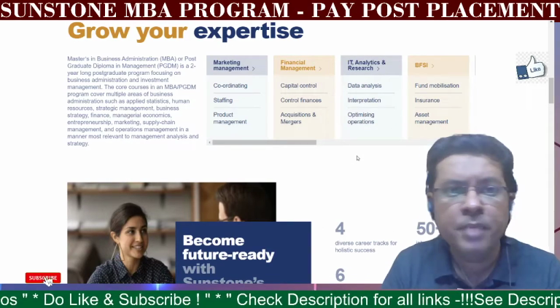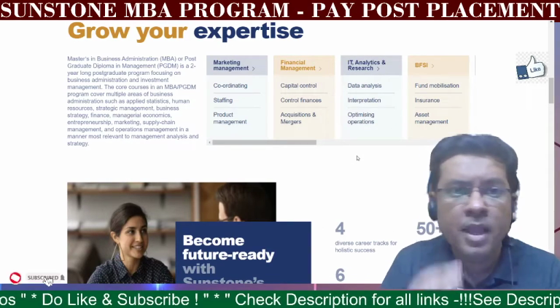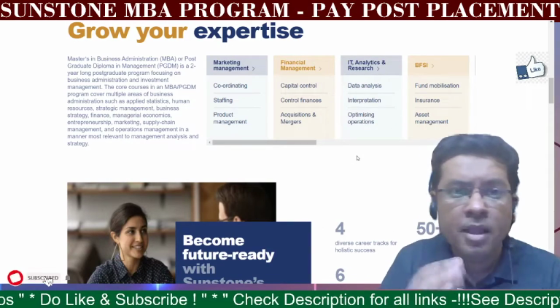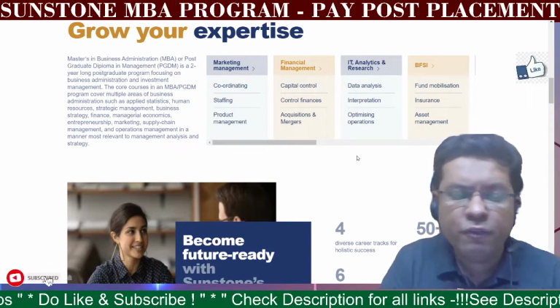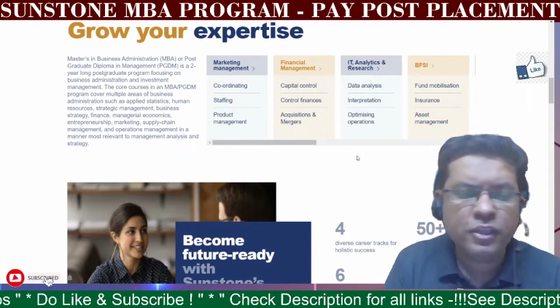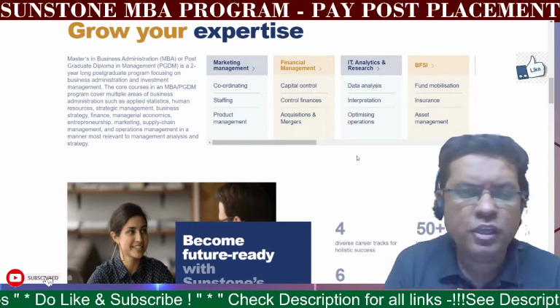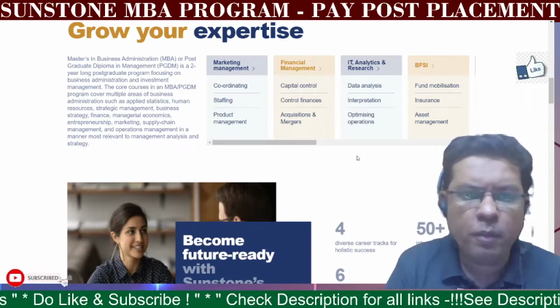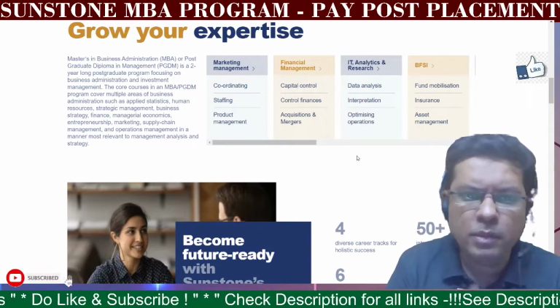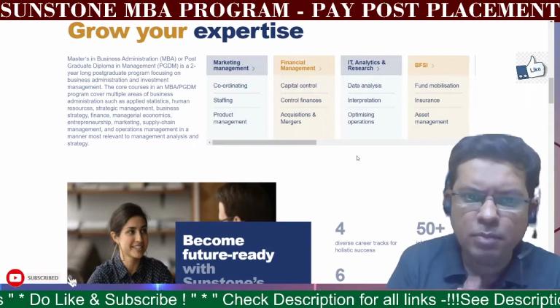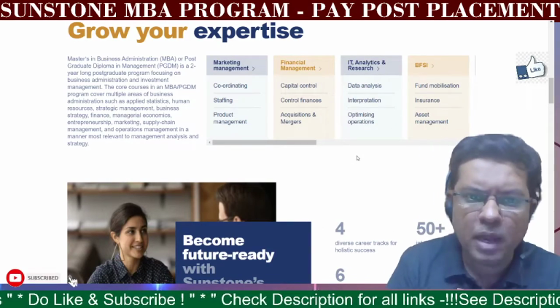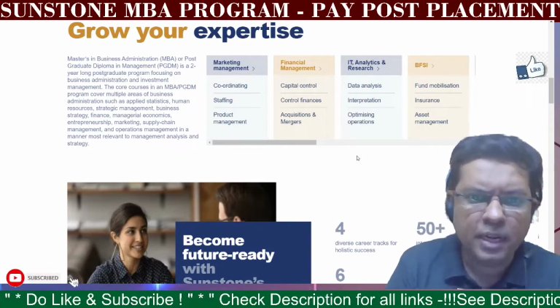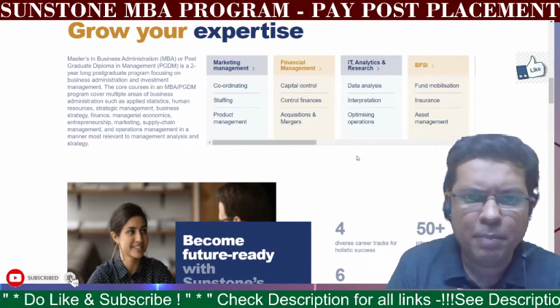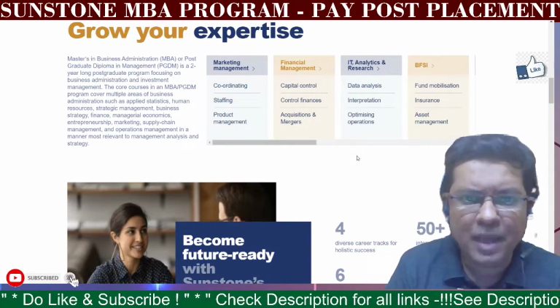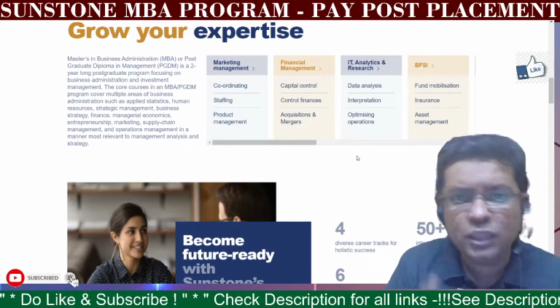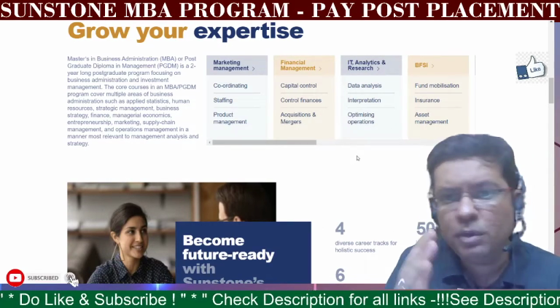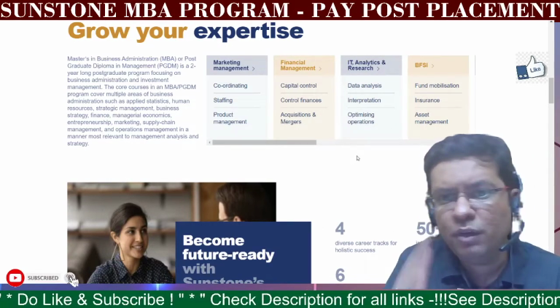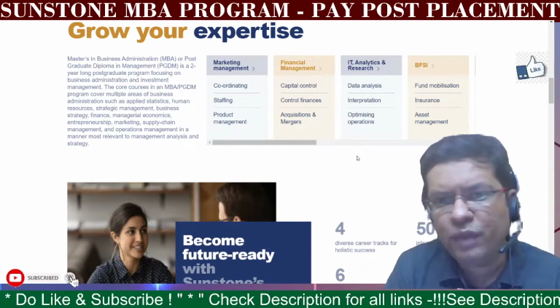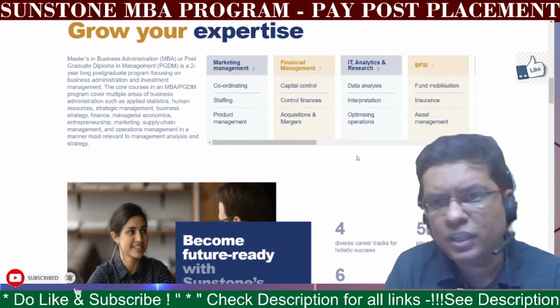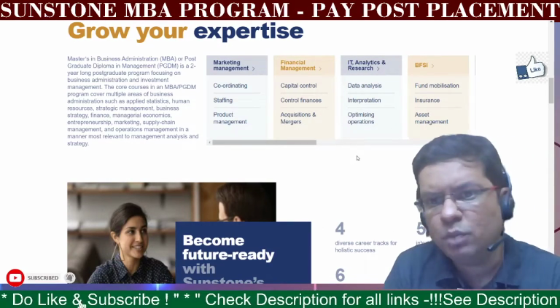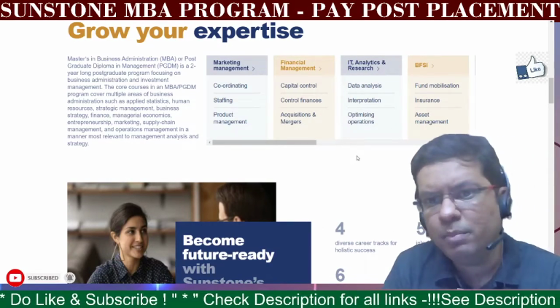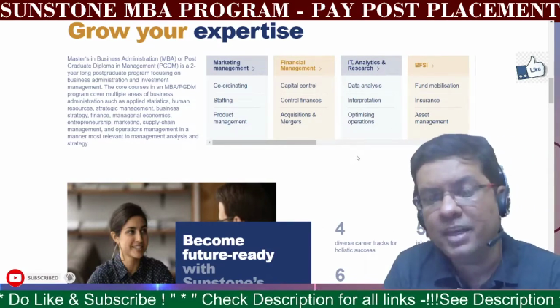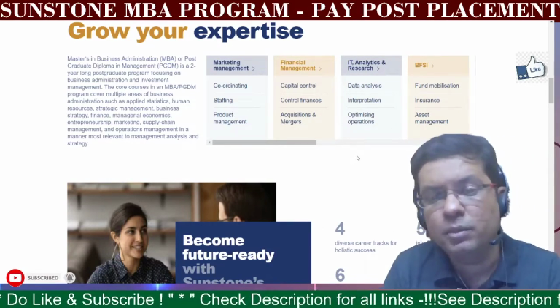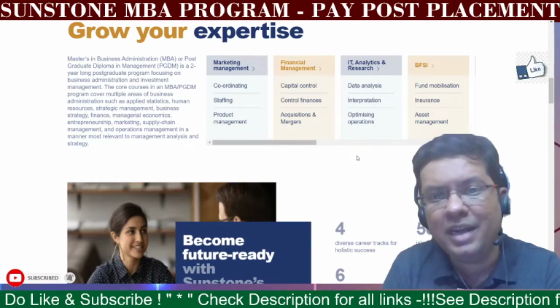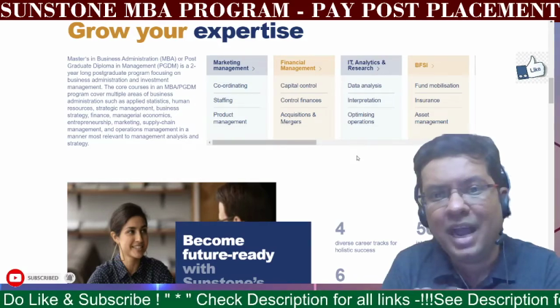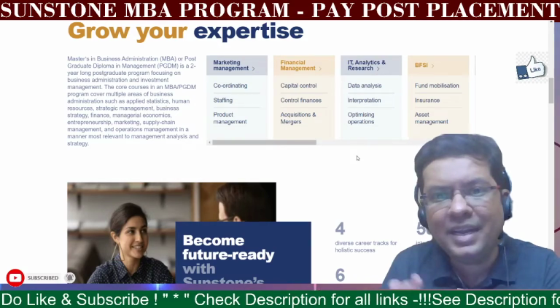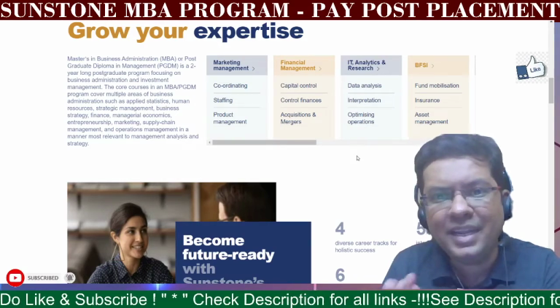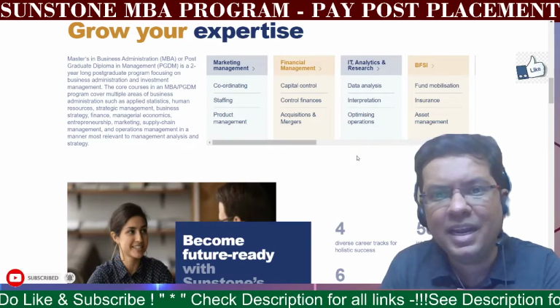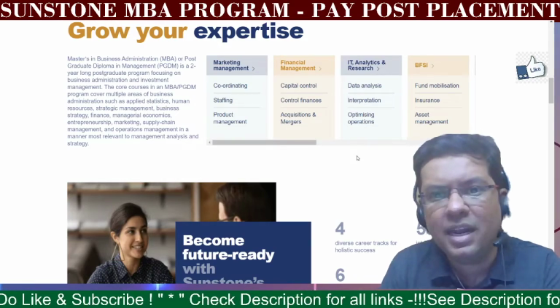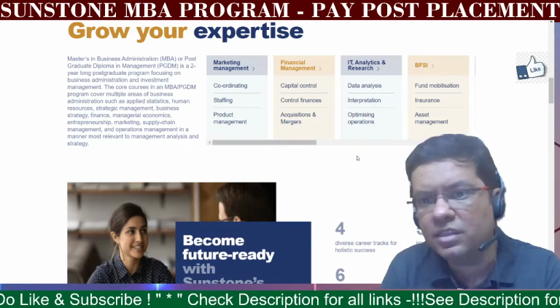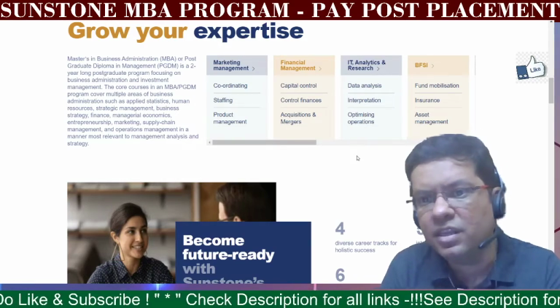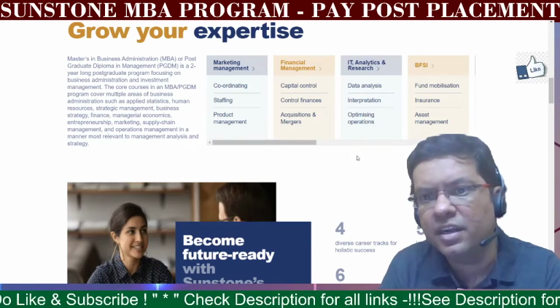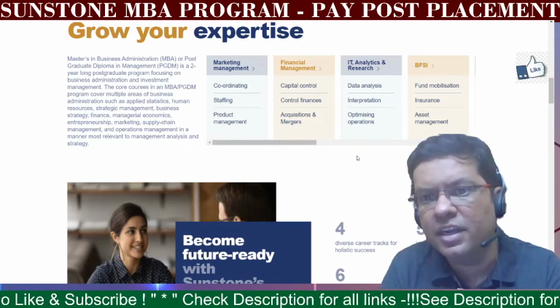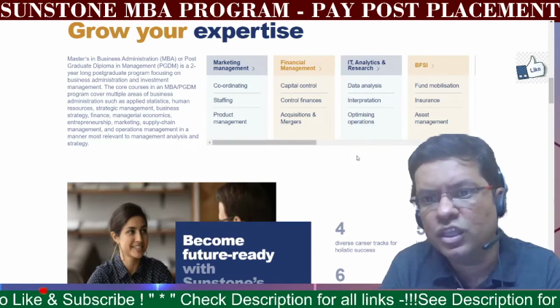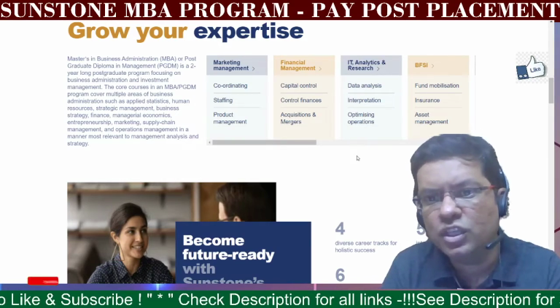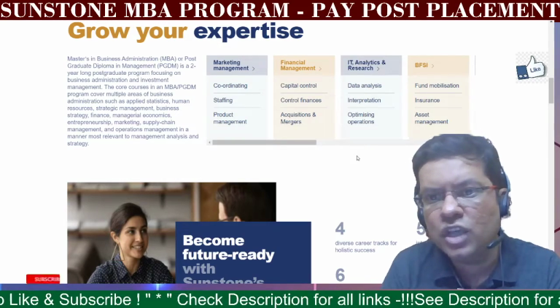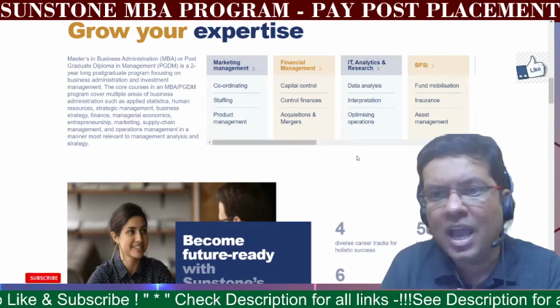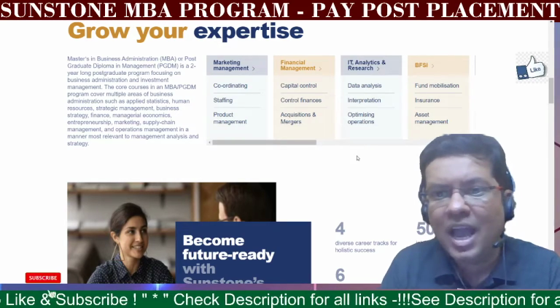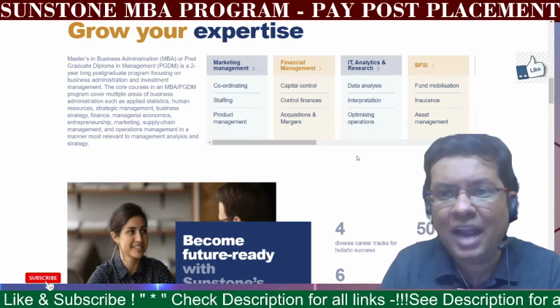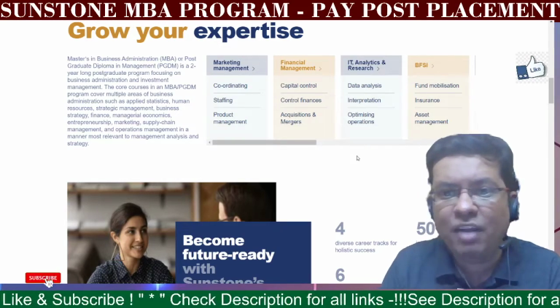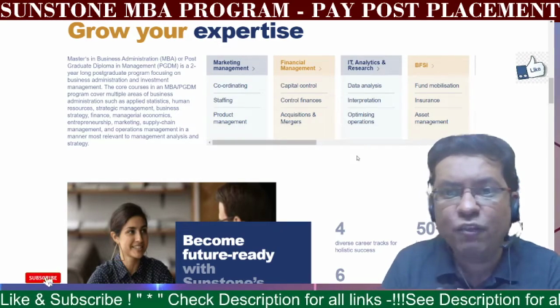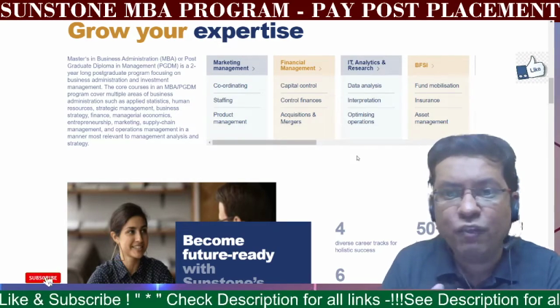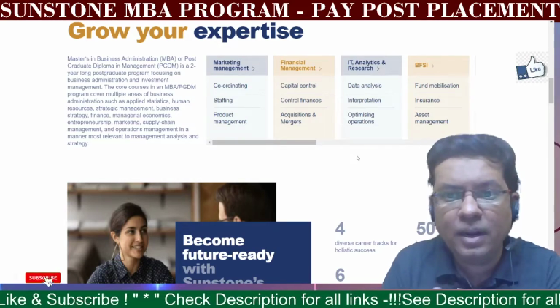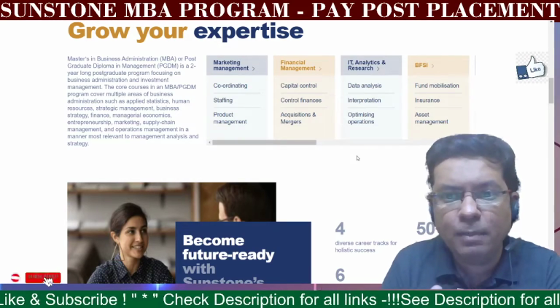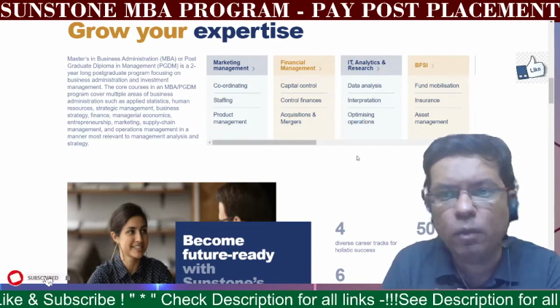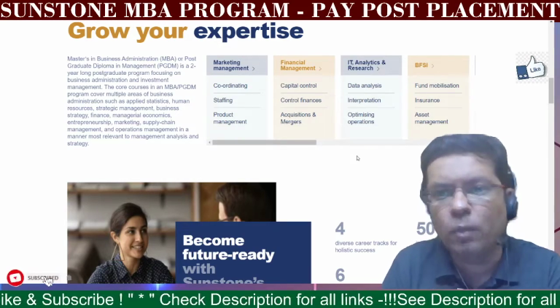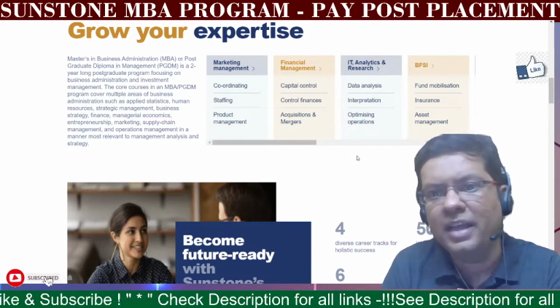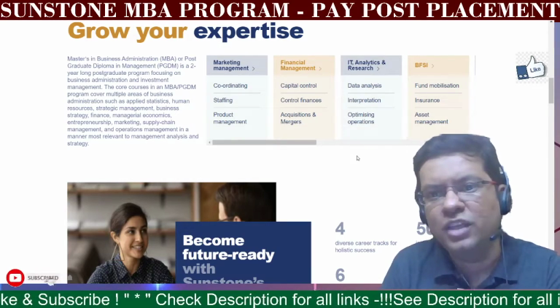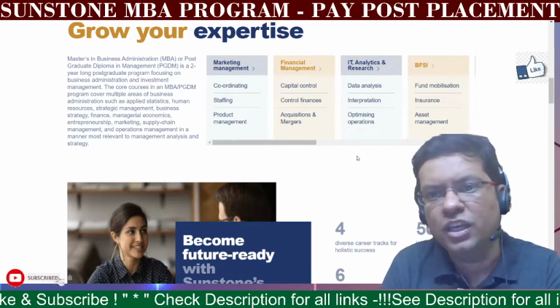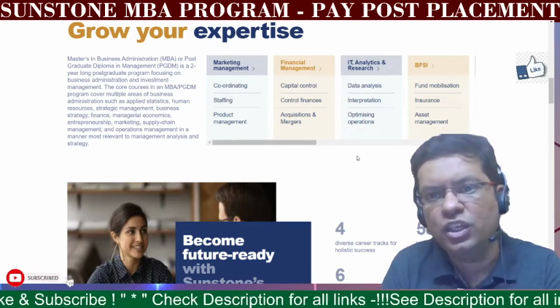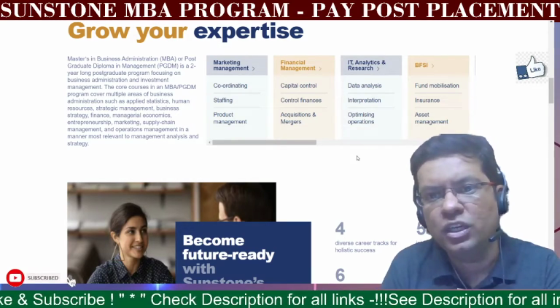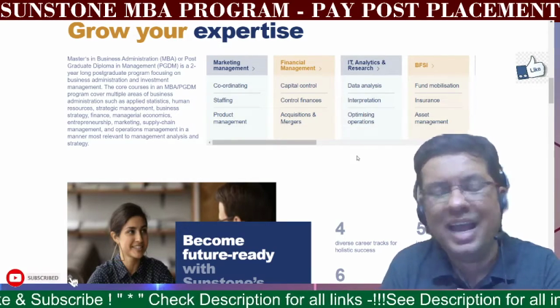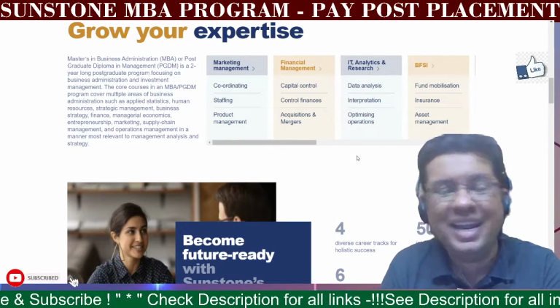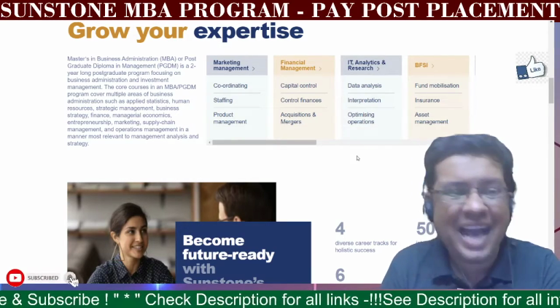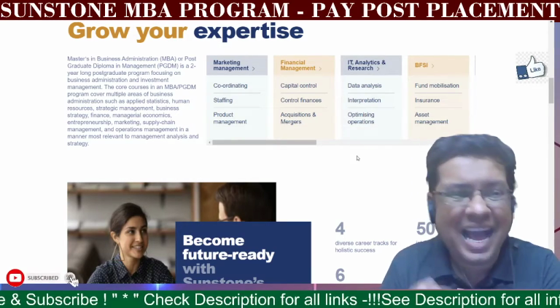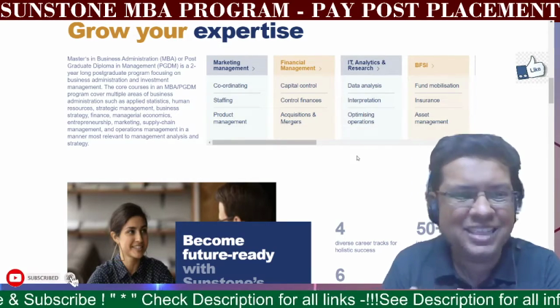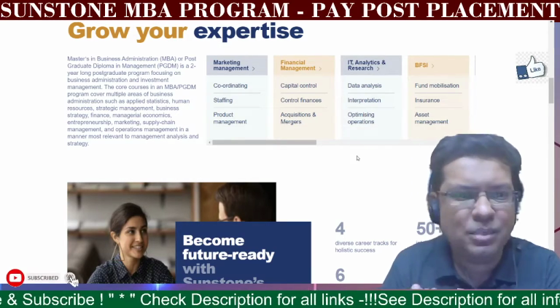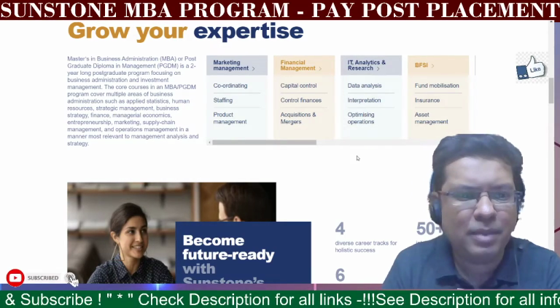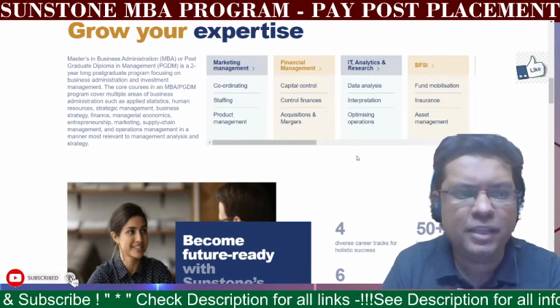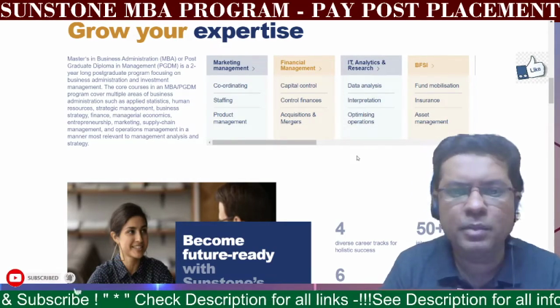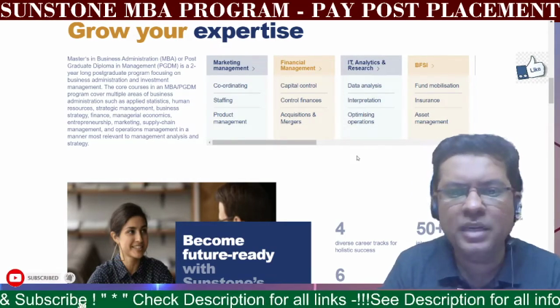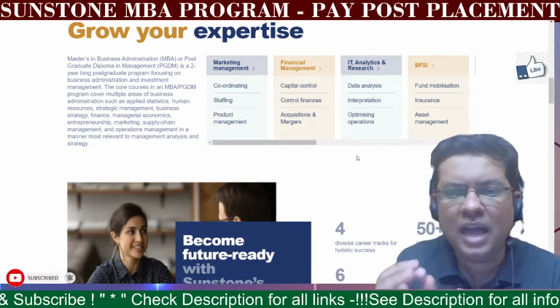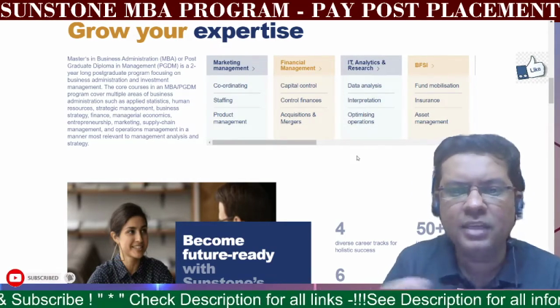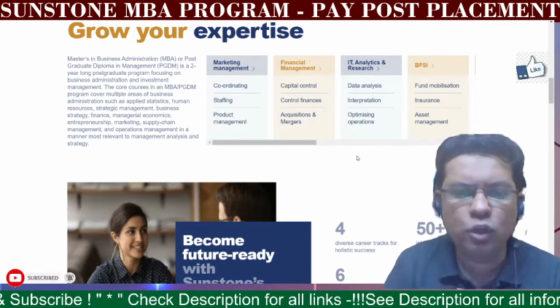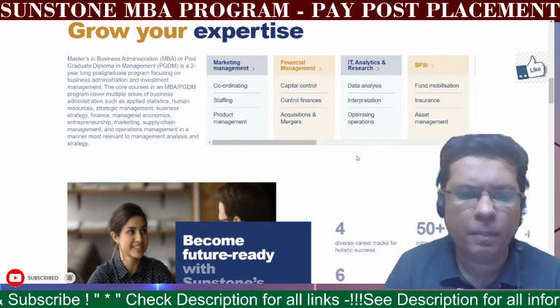The core curriculum topics include marketing management, financial management, IT analysis and research, and fund mobilization and asset management.